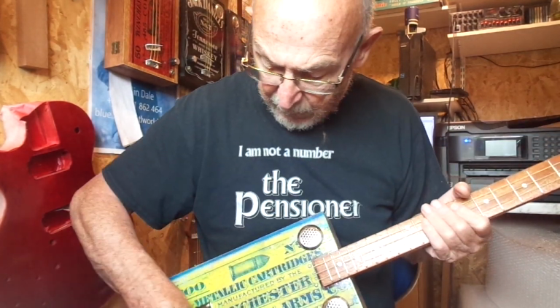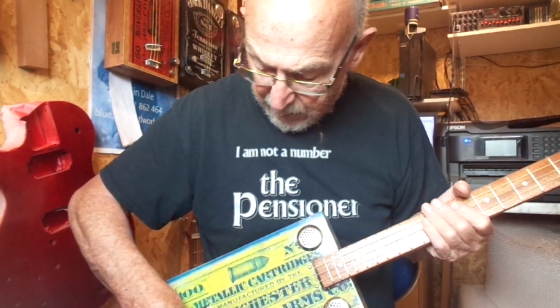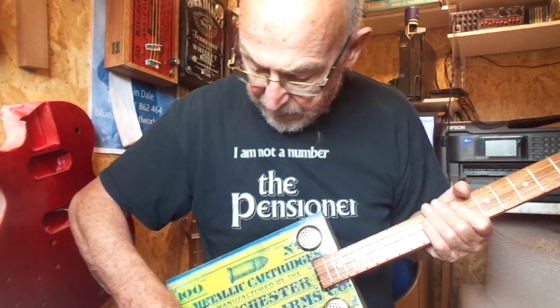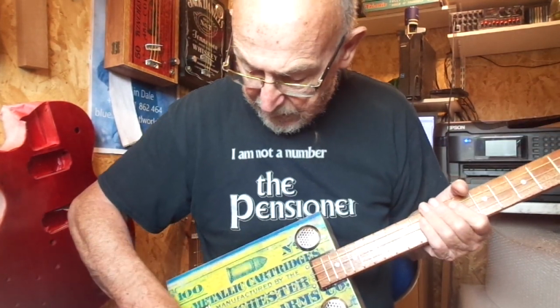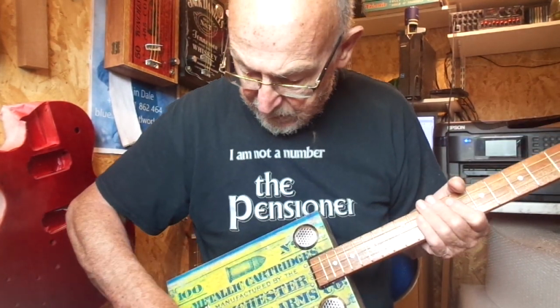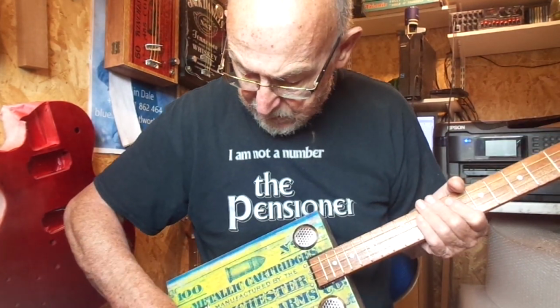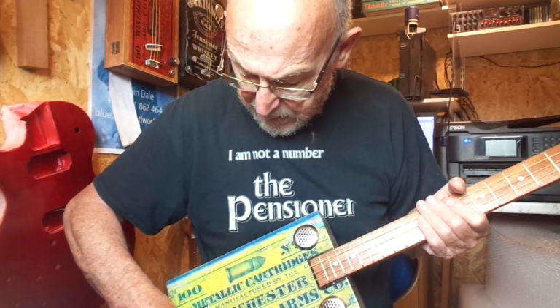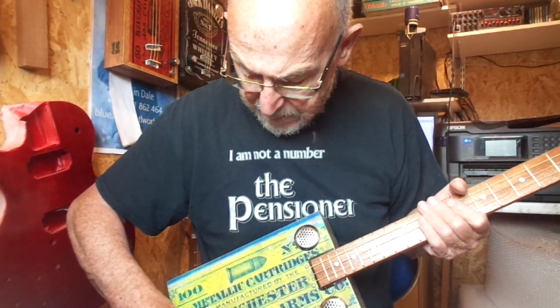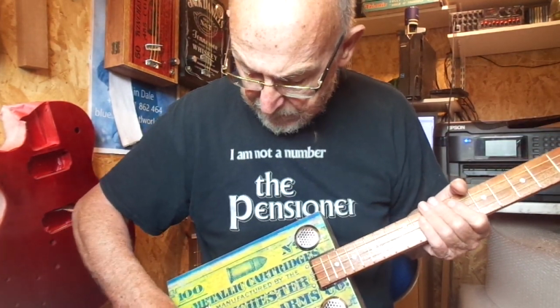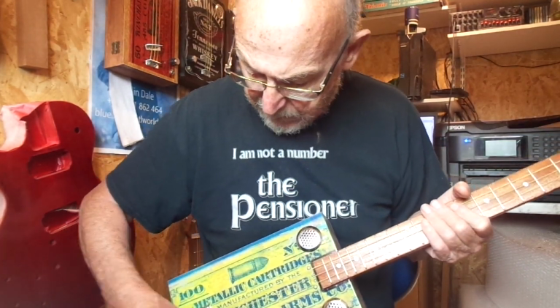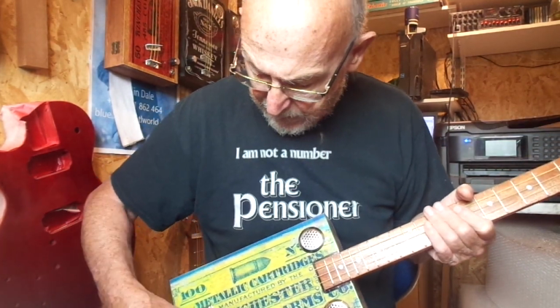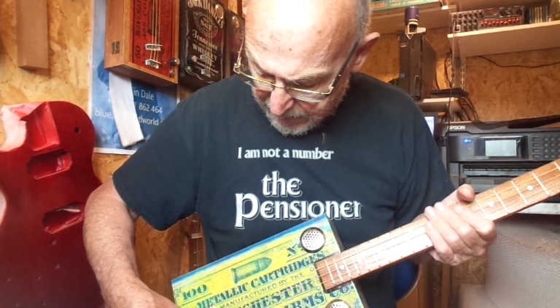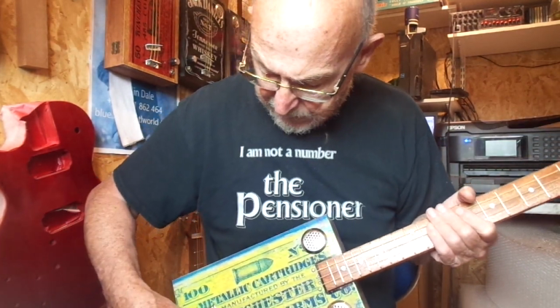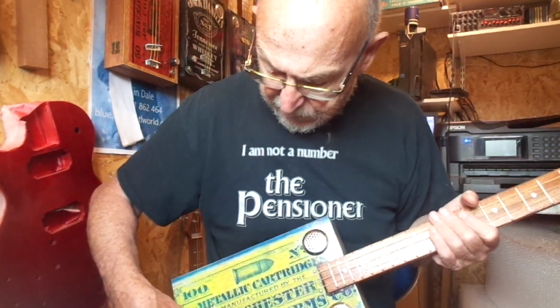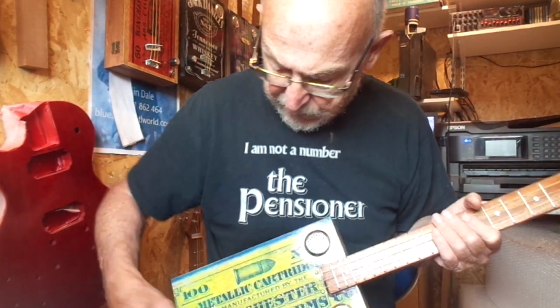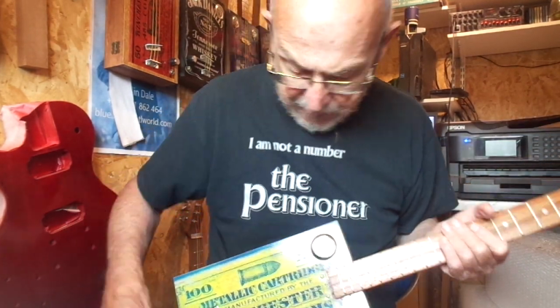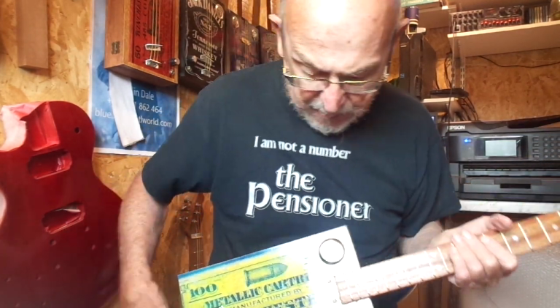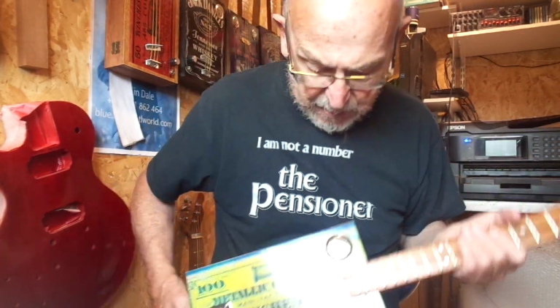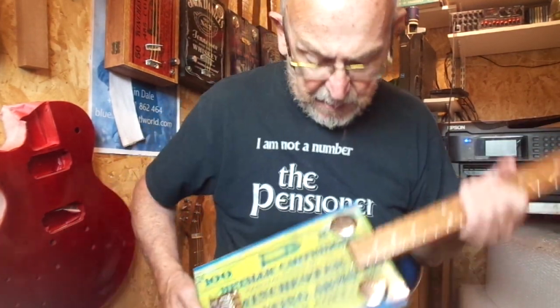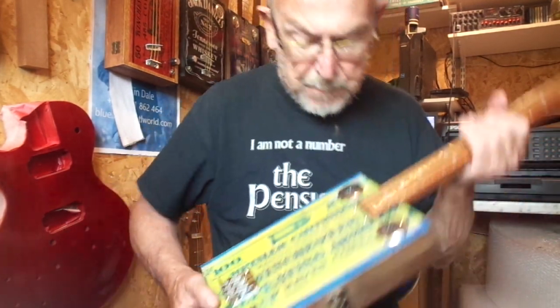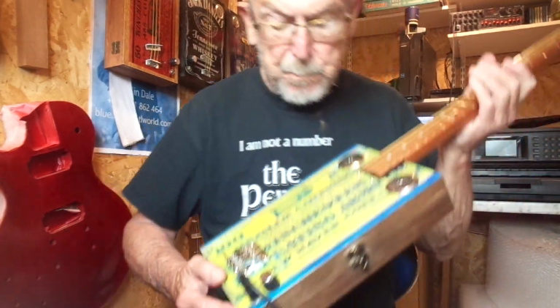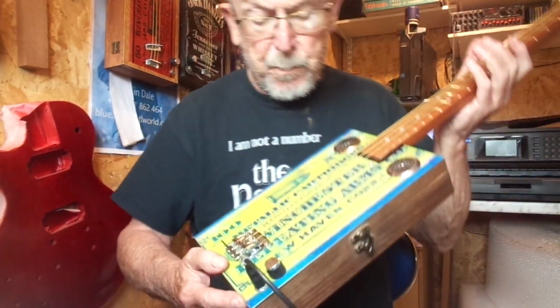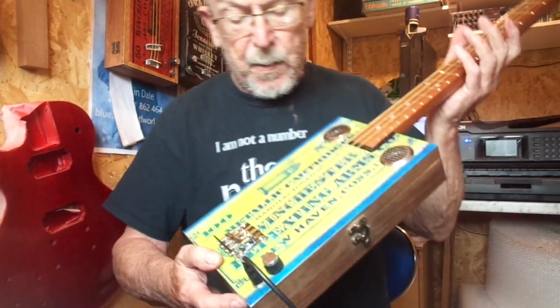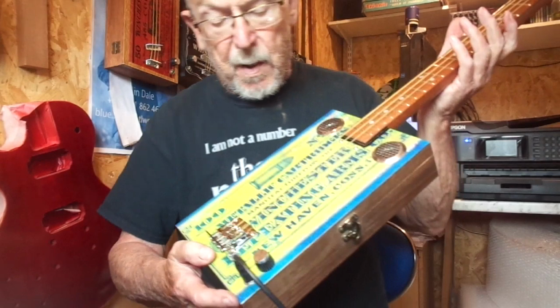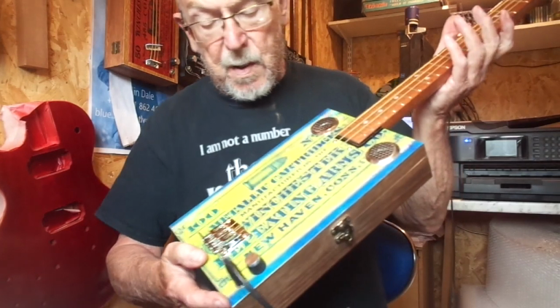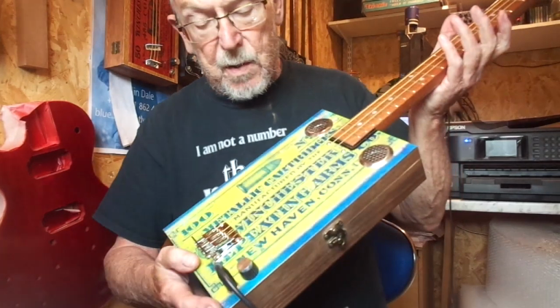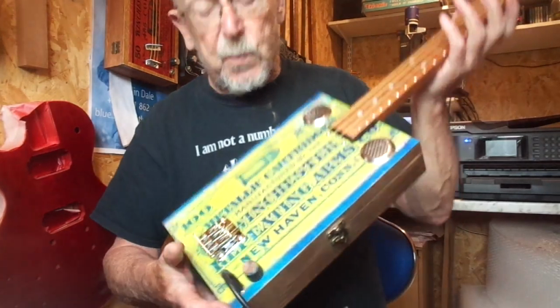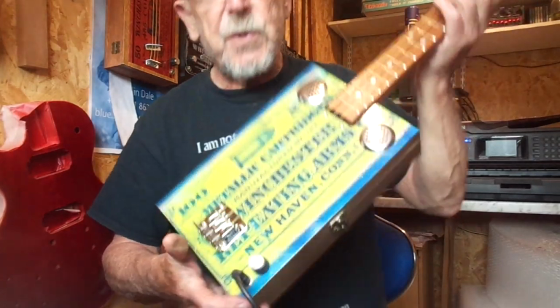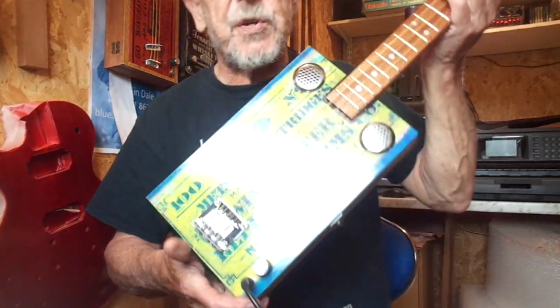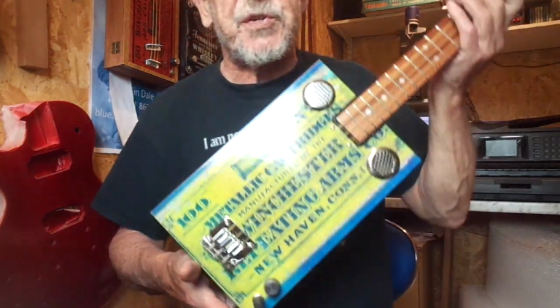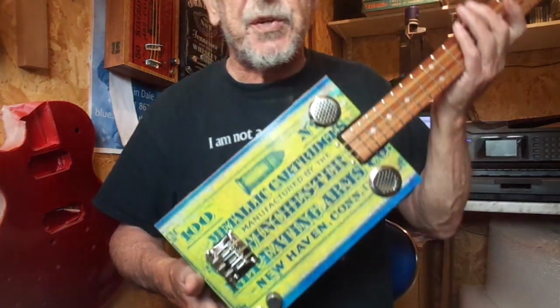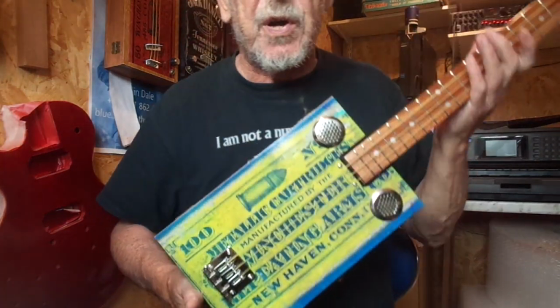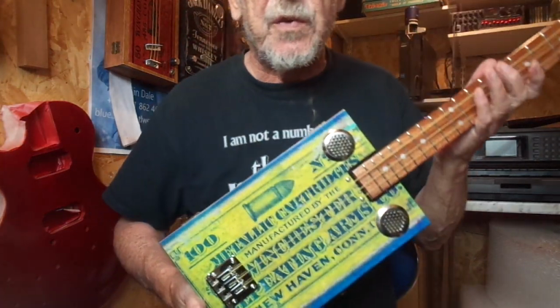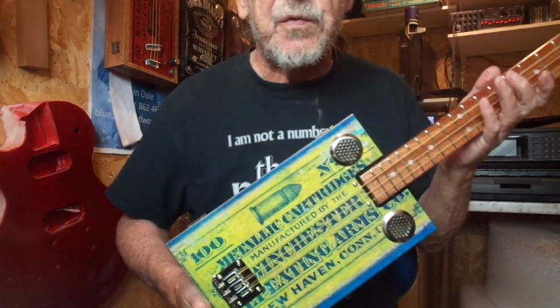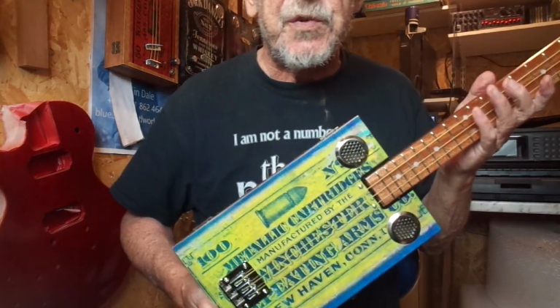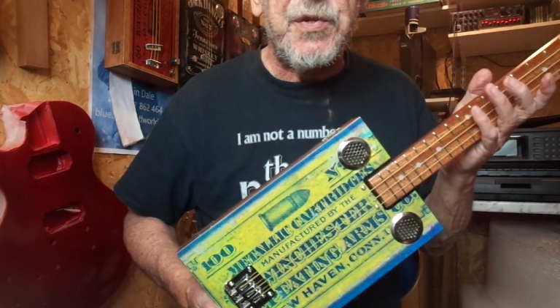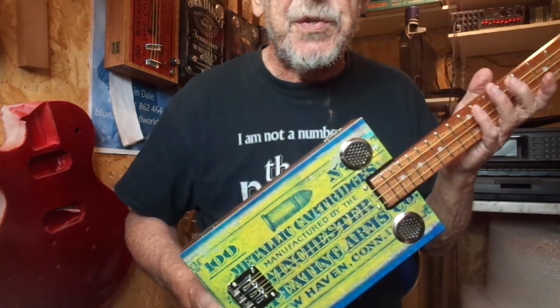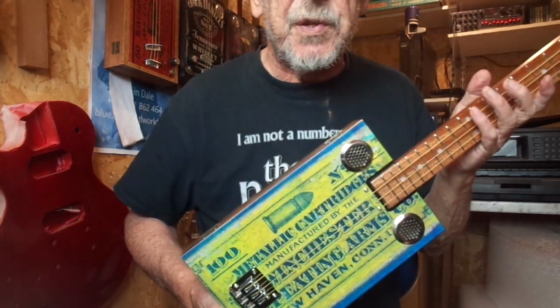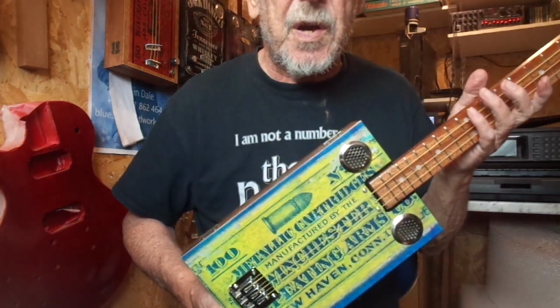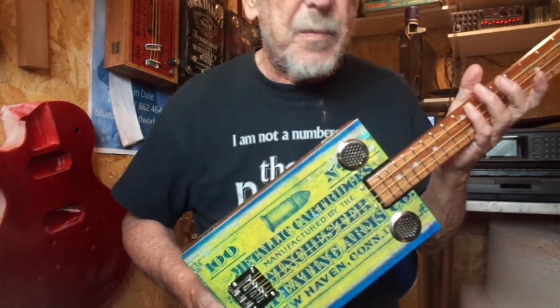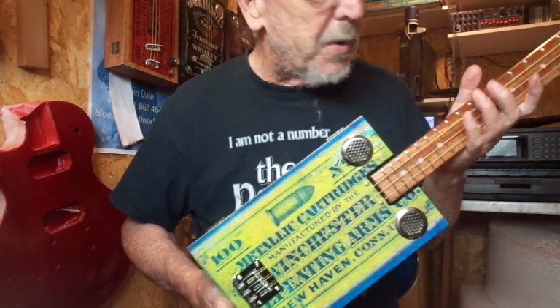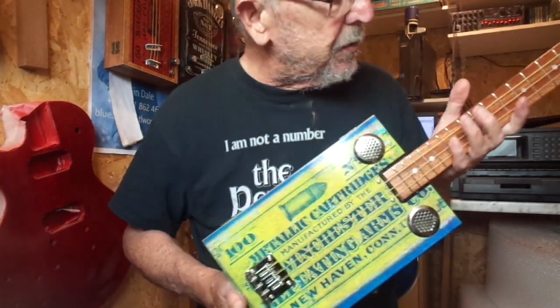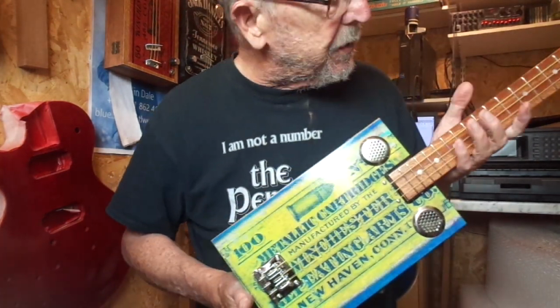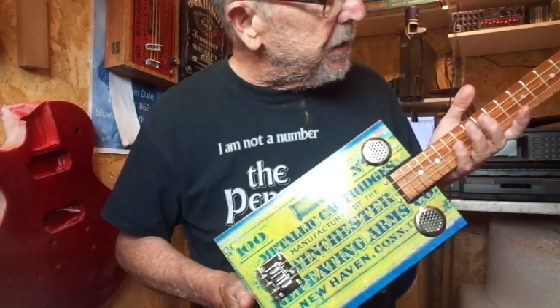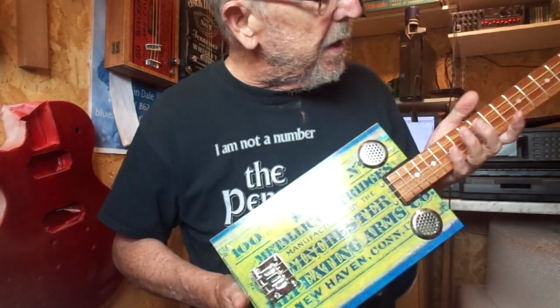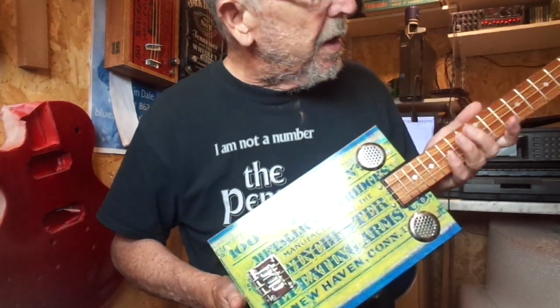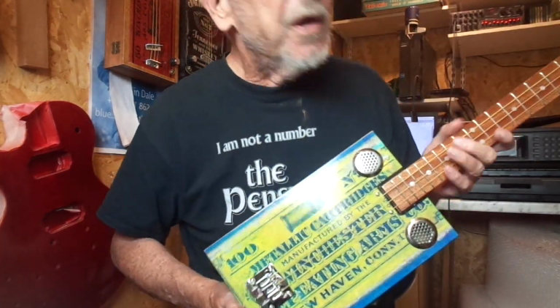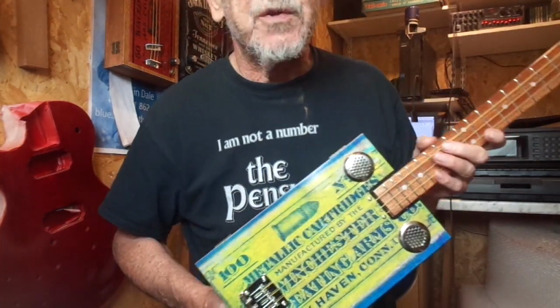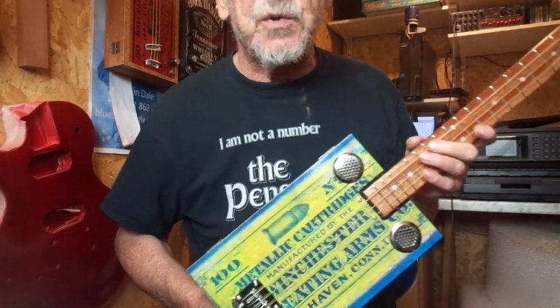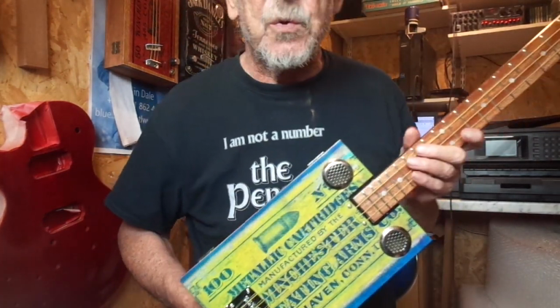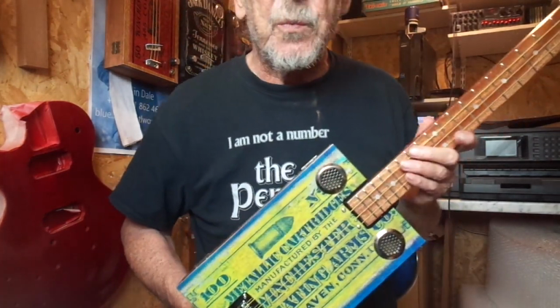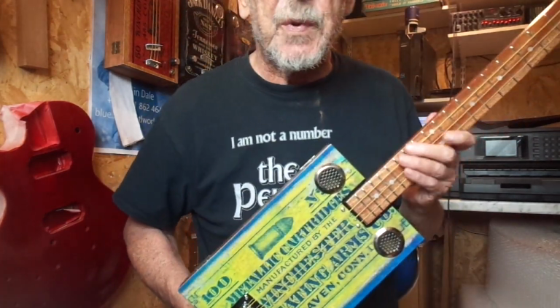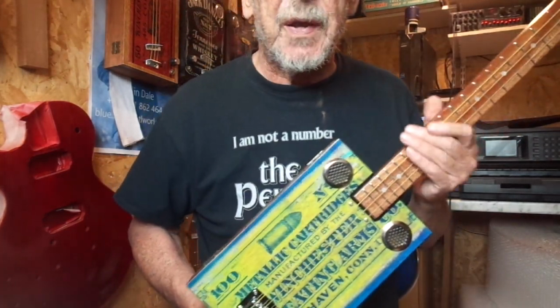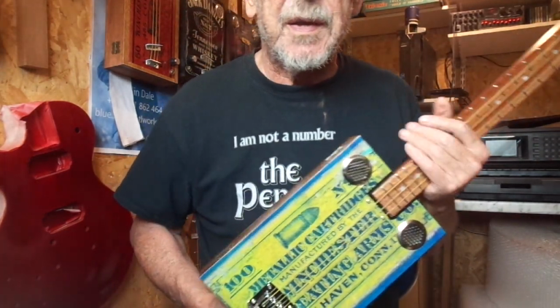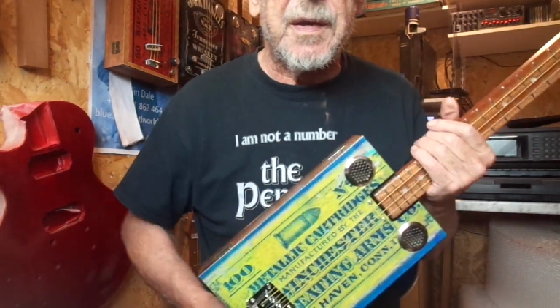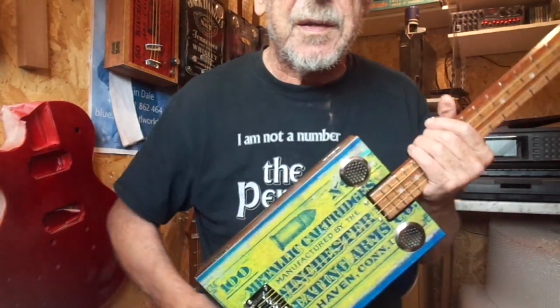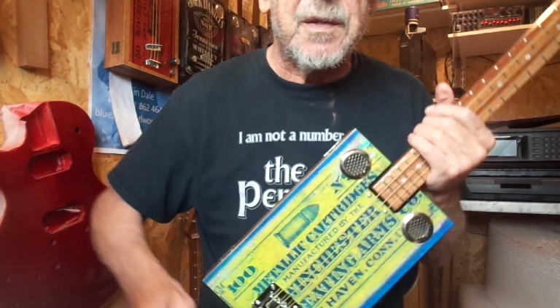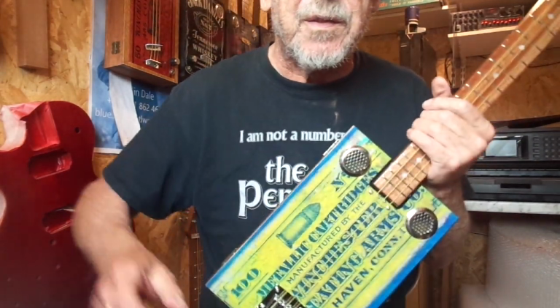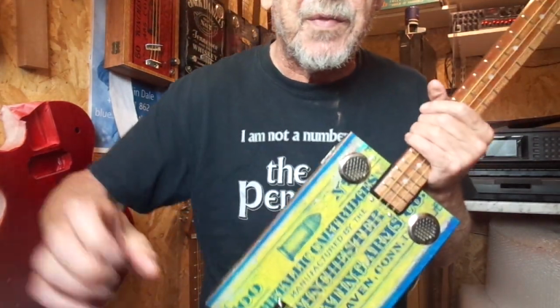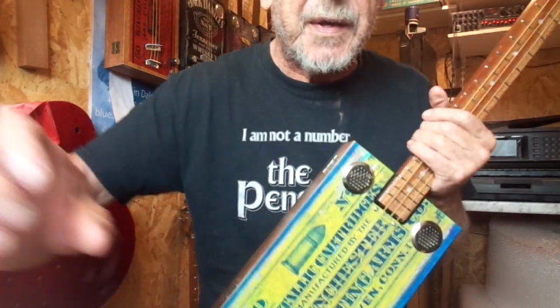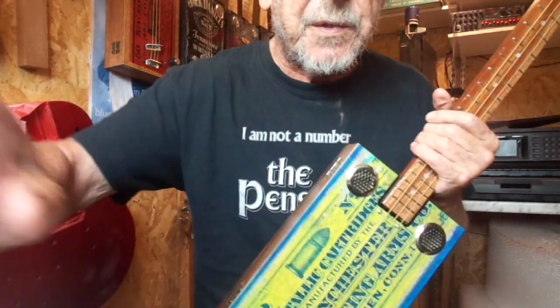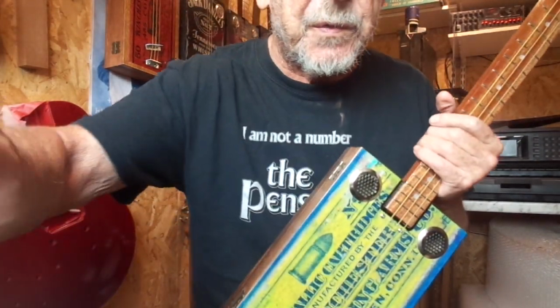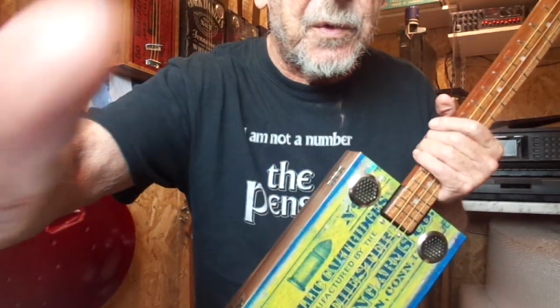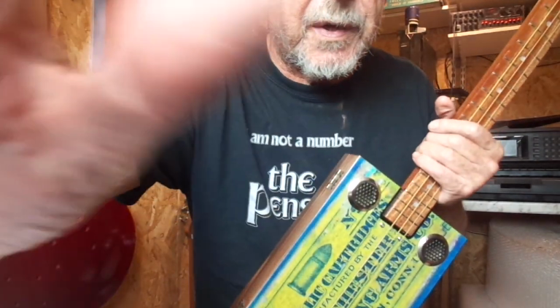There you go then, that's the Winchester cartridges cigar box guitar. Do hope you like it and thanks for looking.